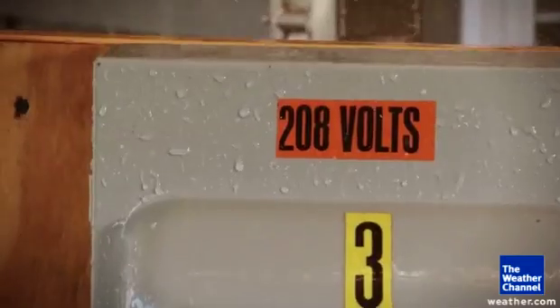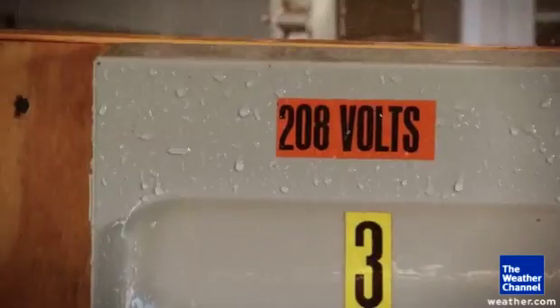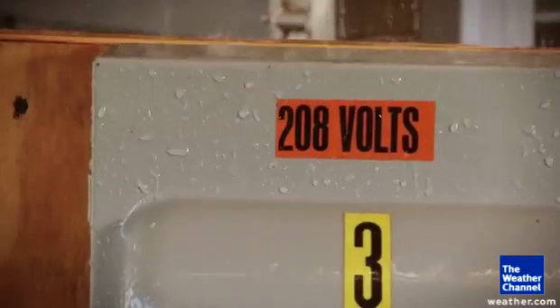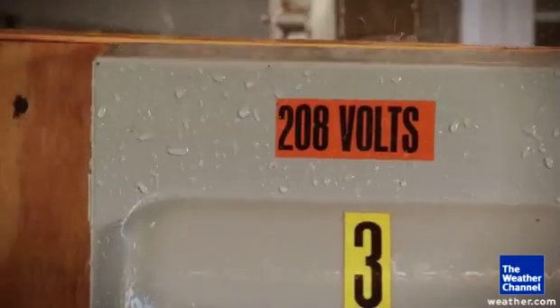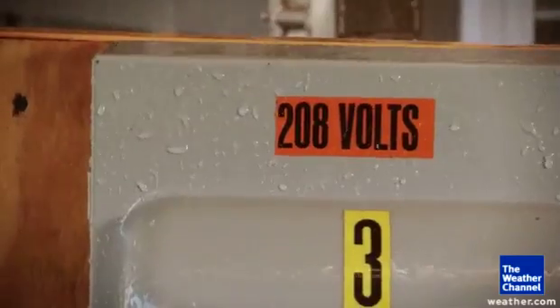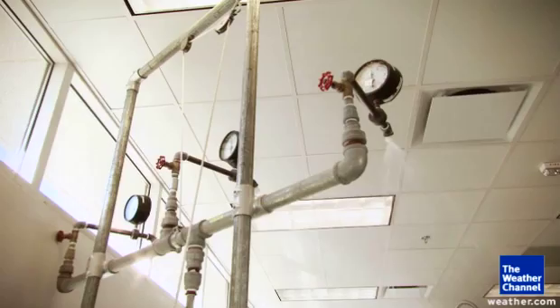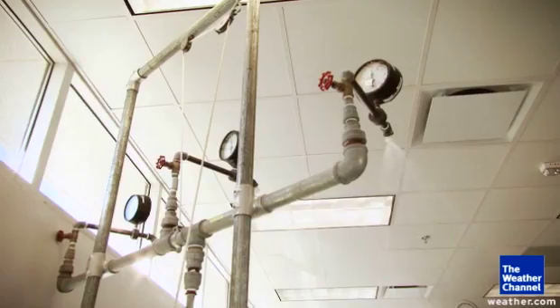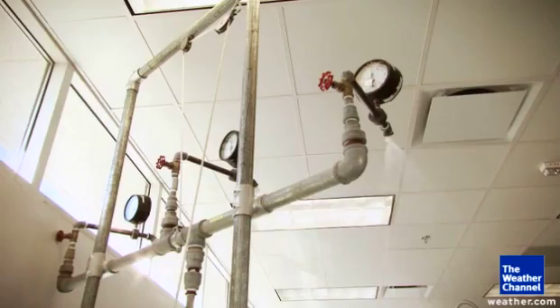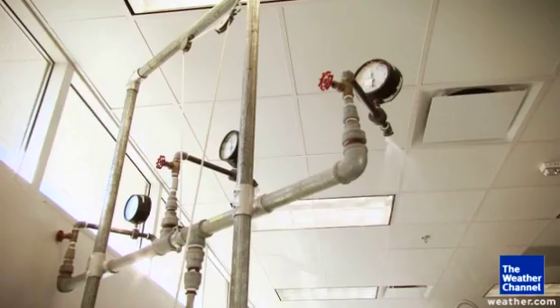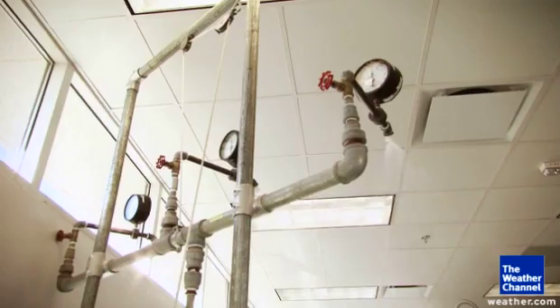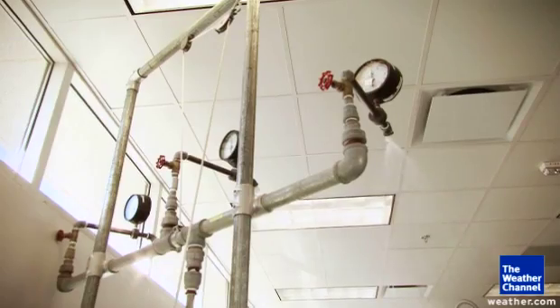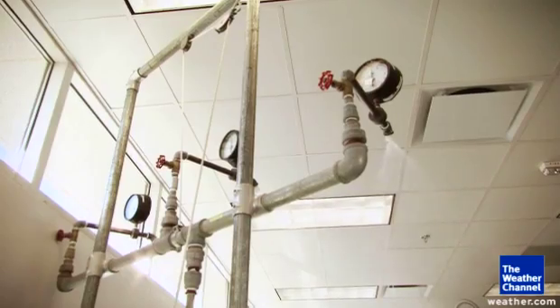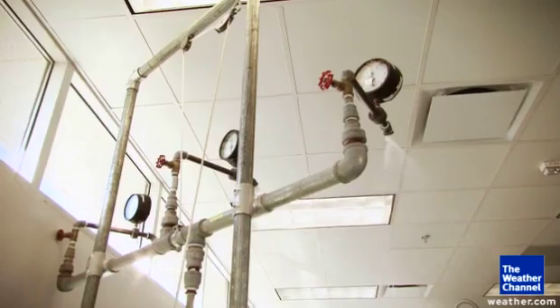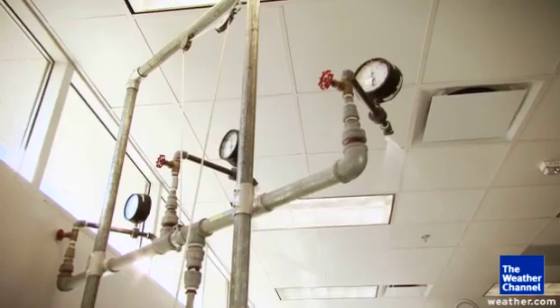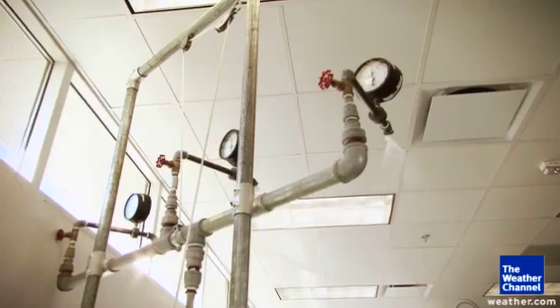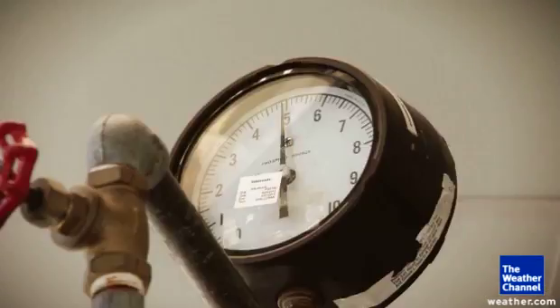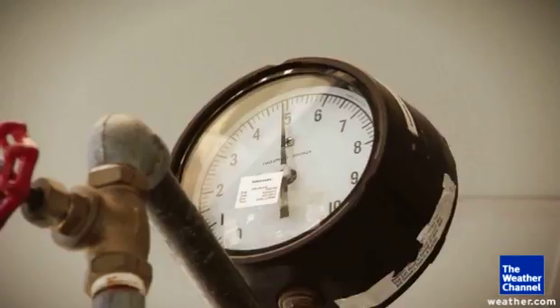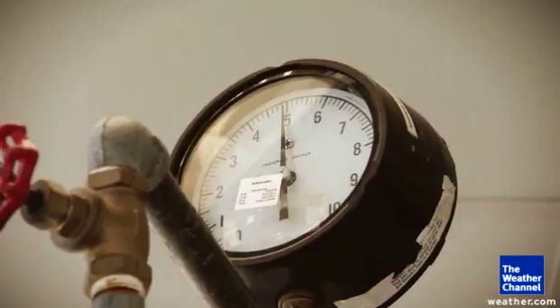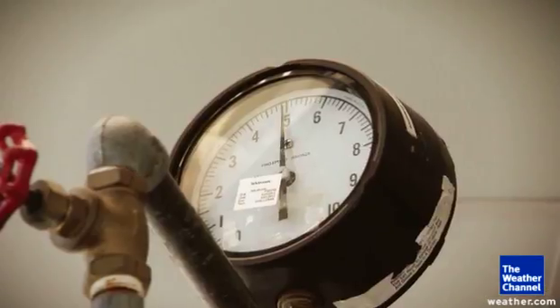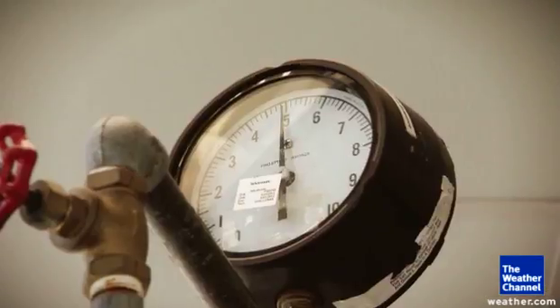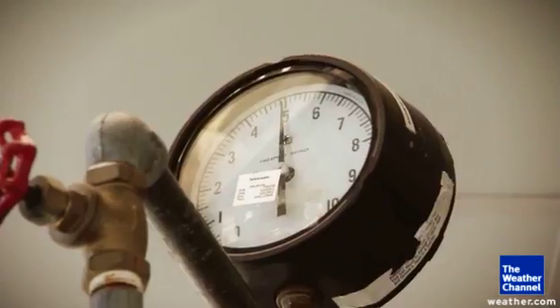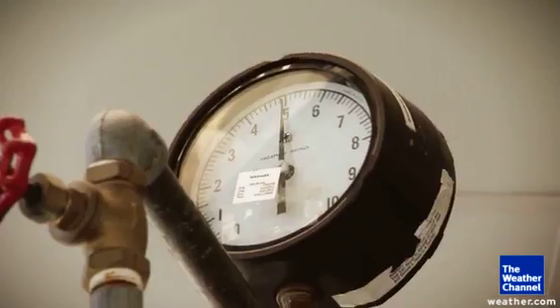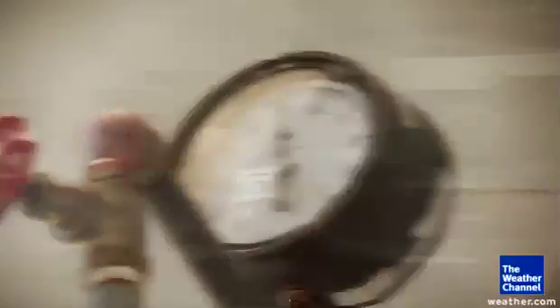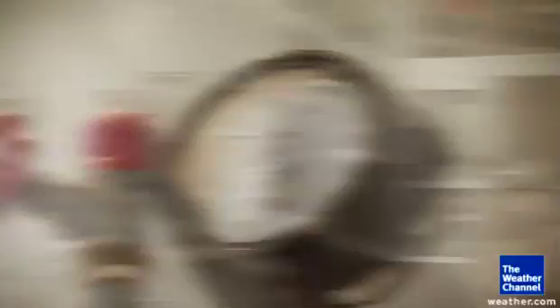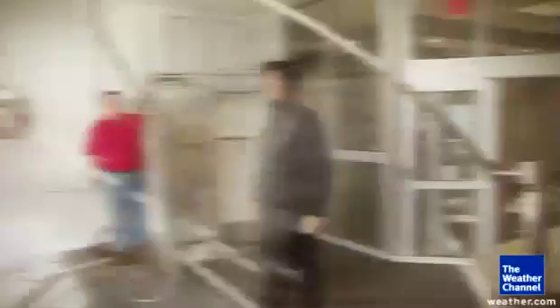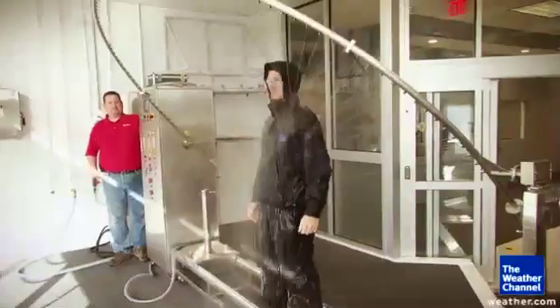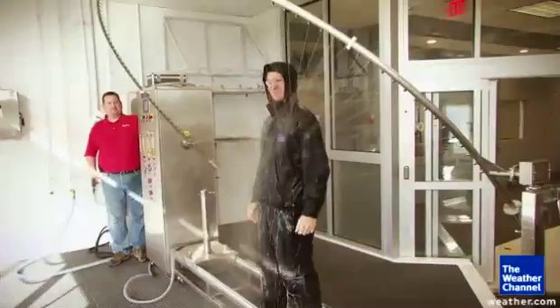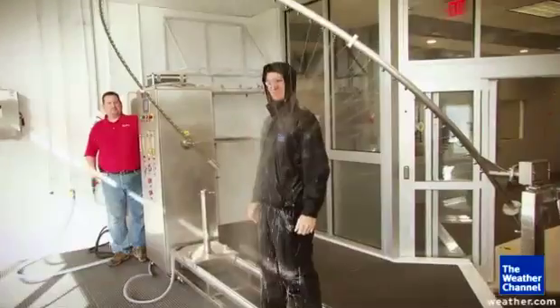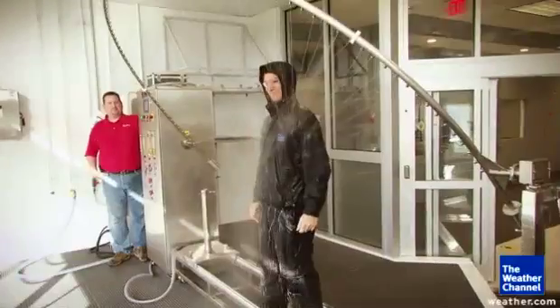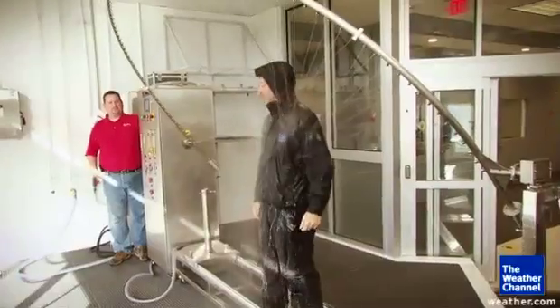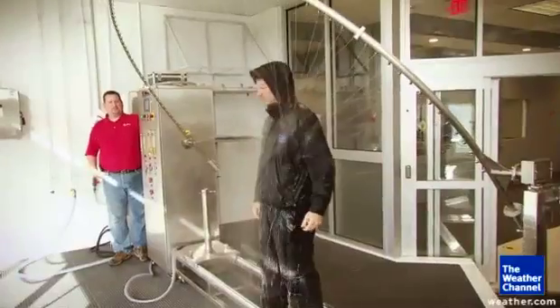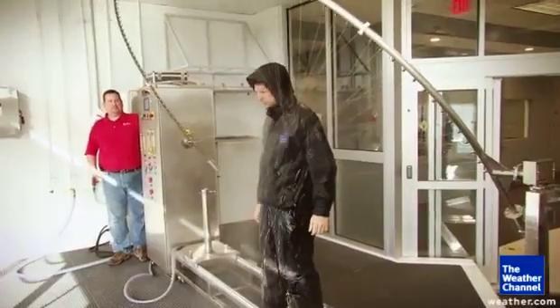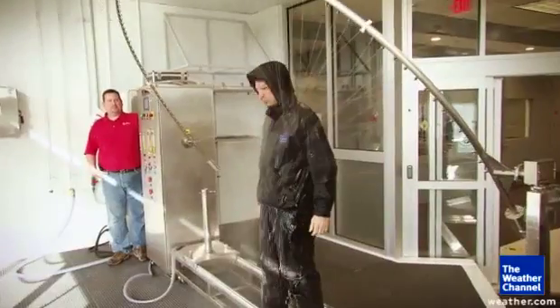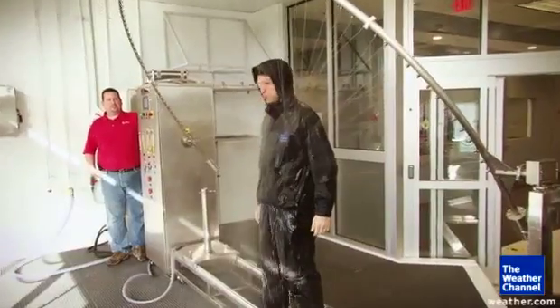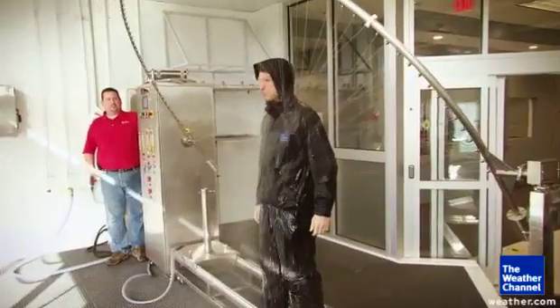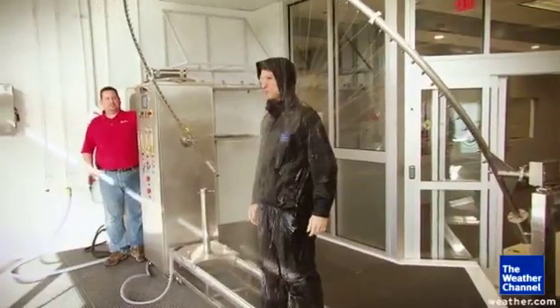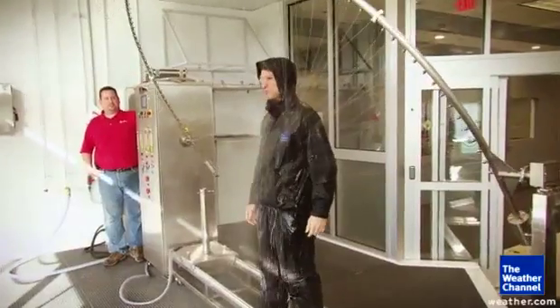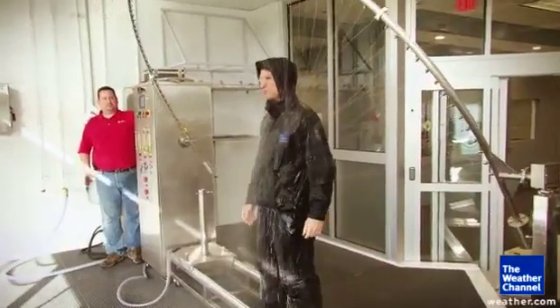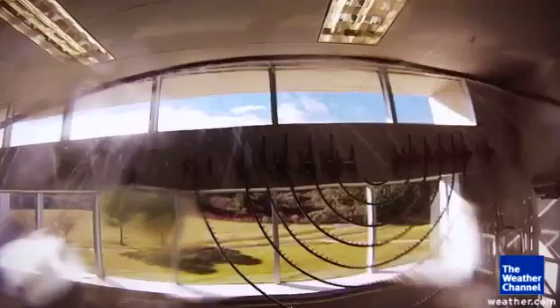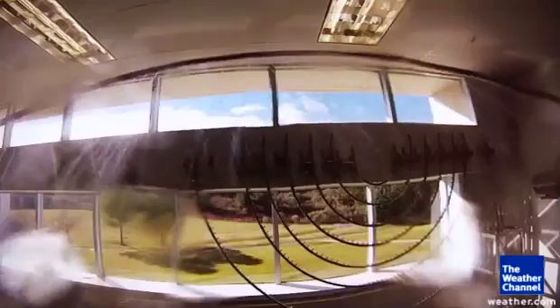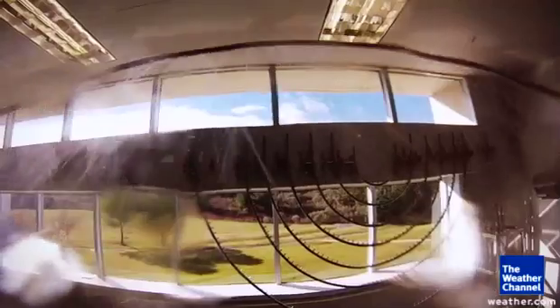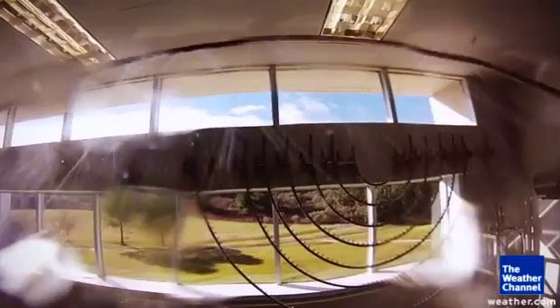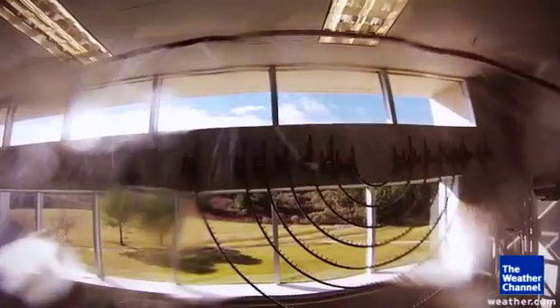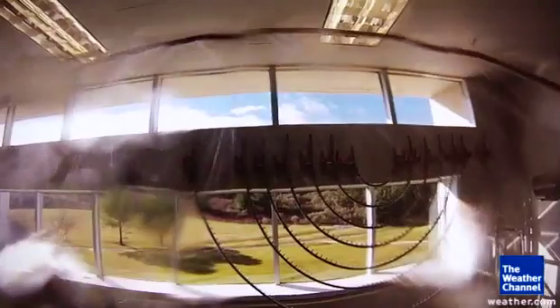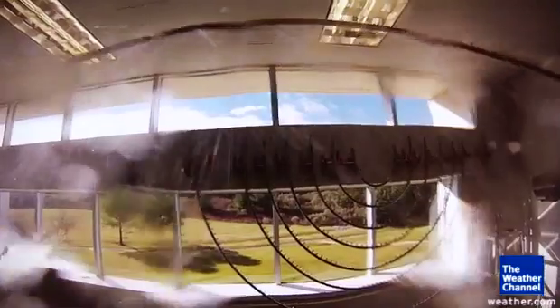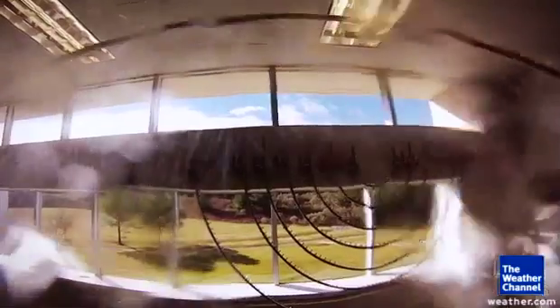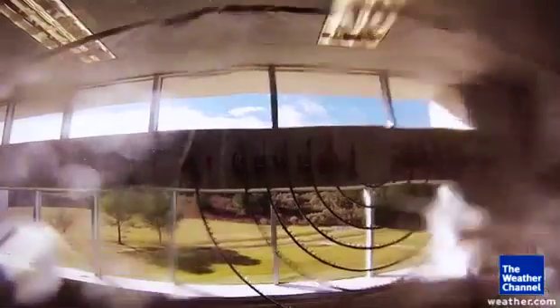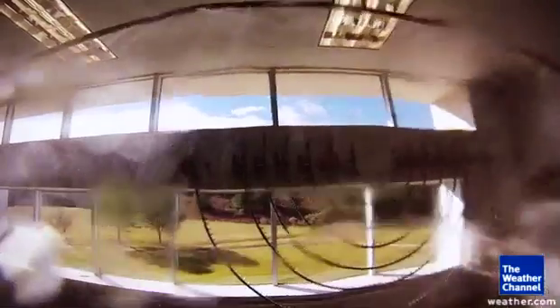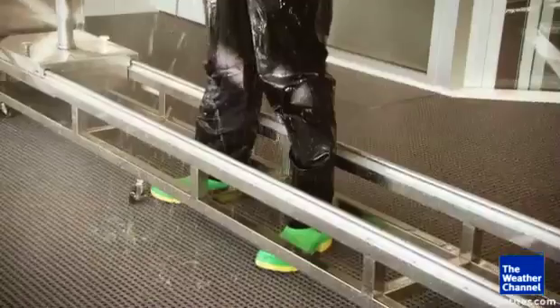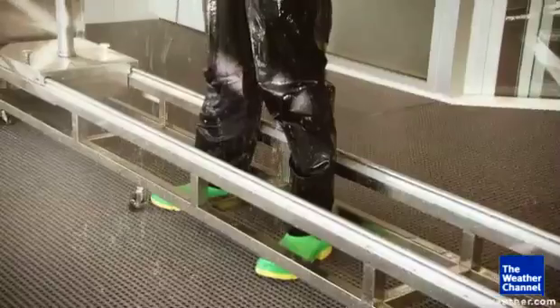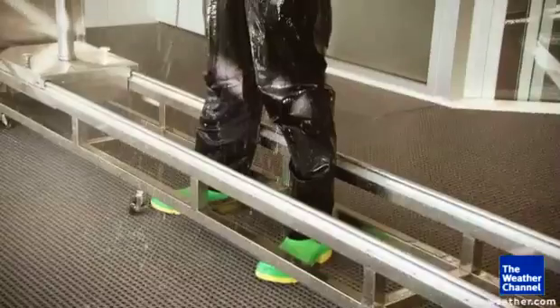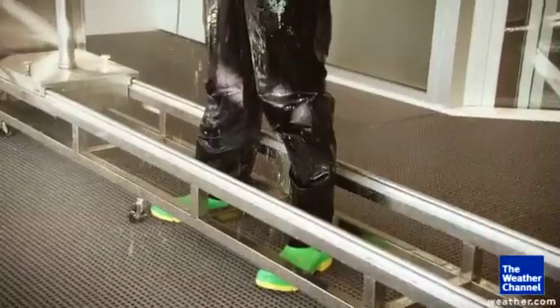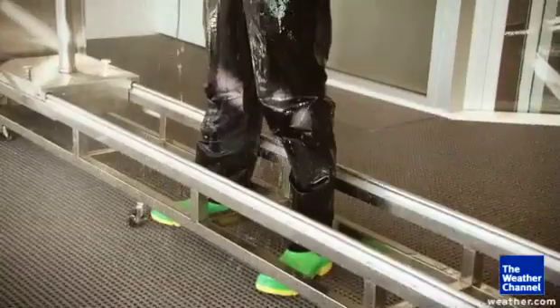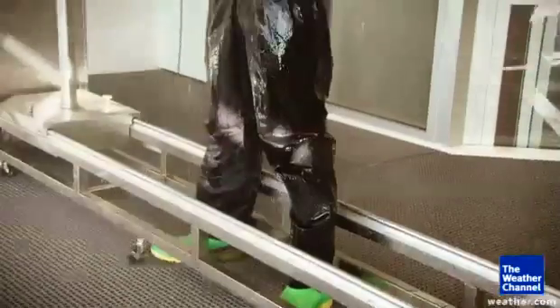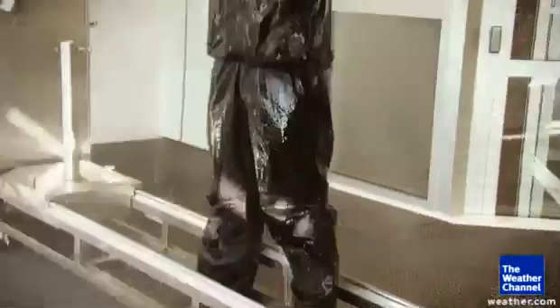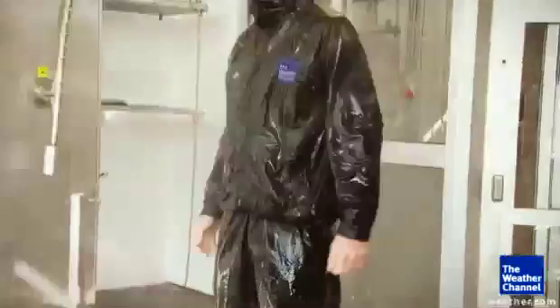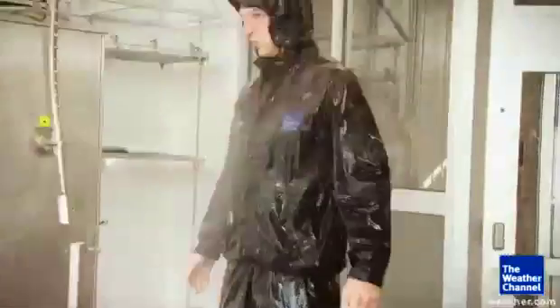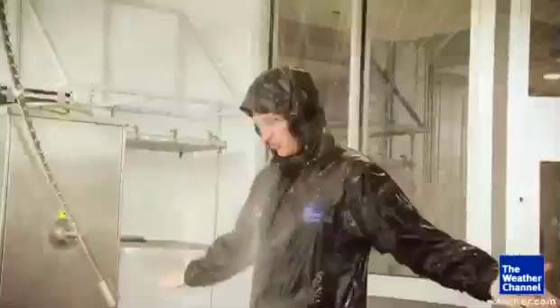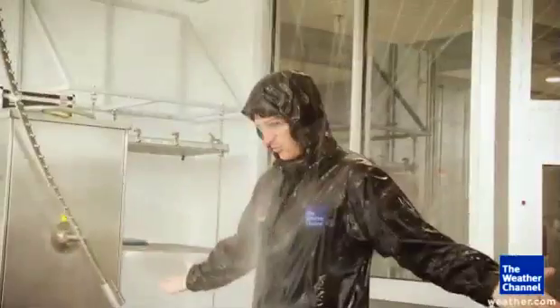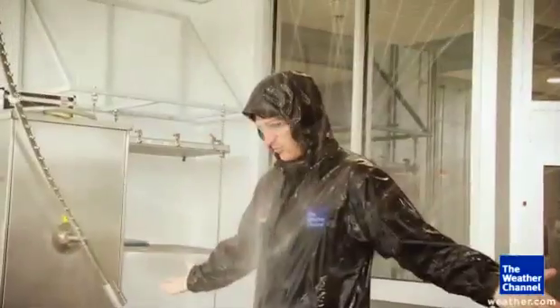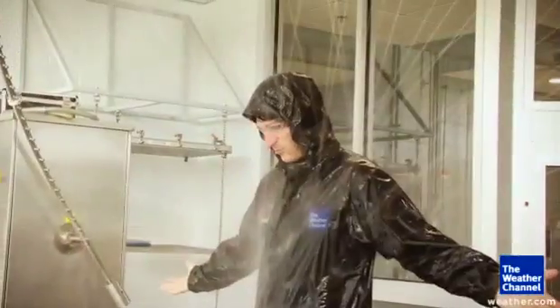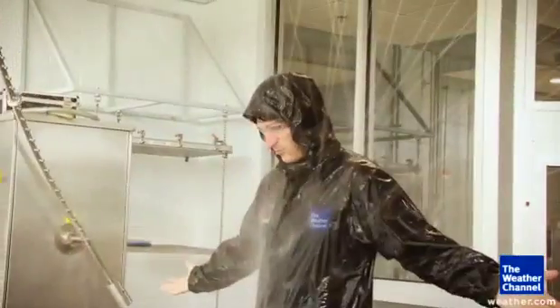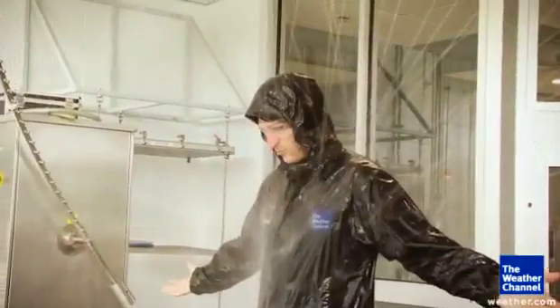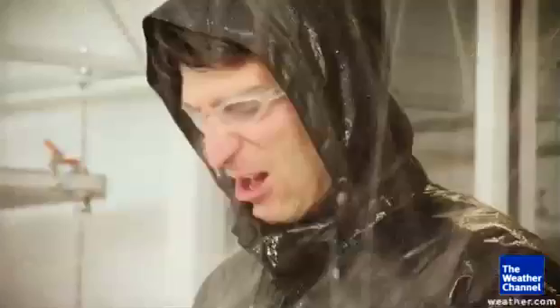which they use everything from pressurized sprinklers to what they call the halo, which can rain on nearly anything, including me.